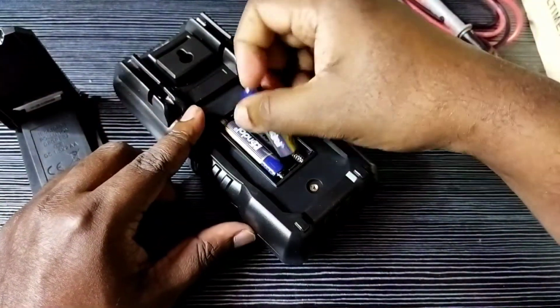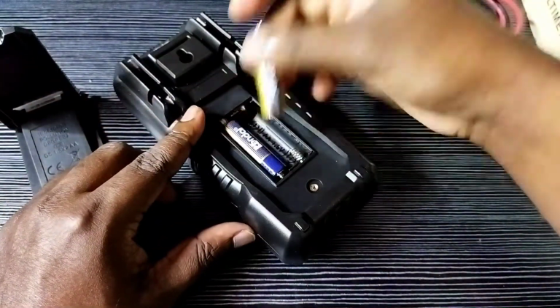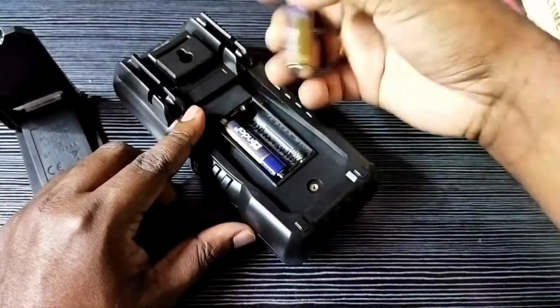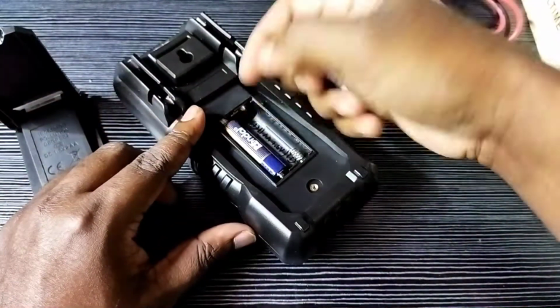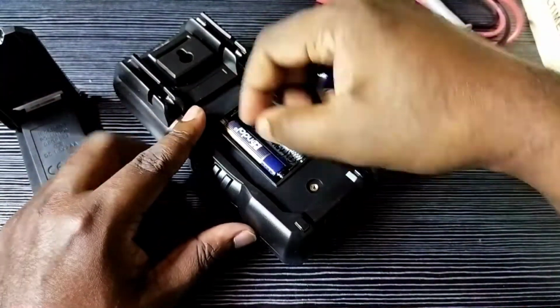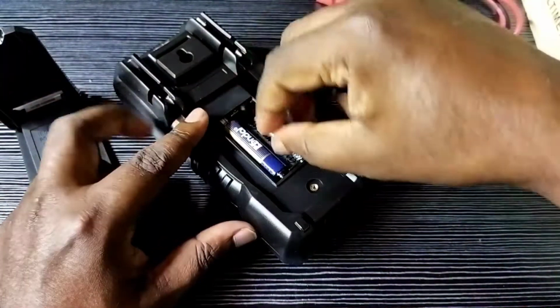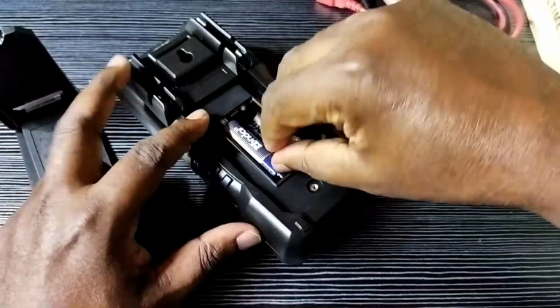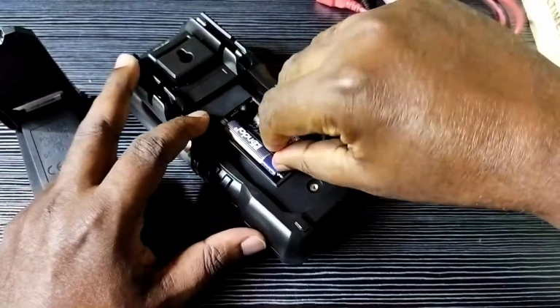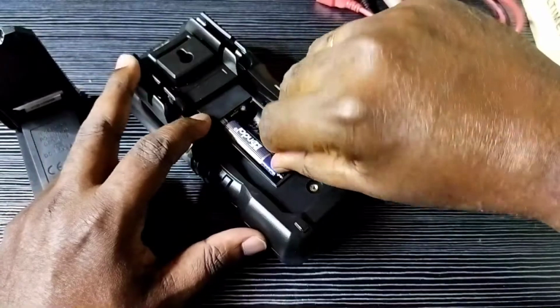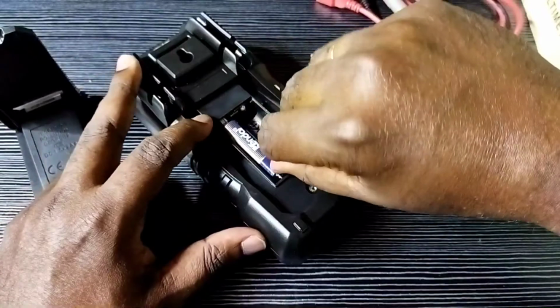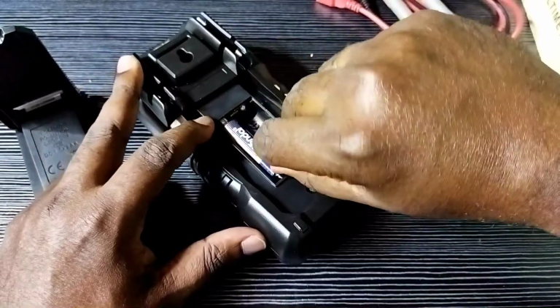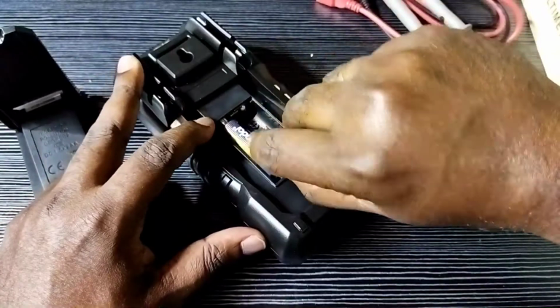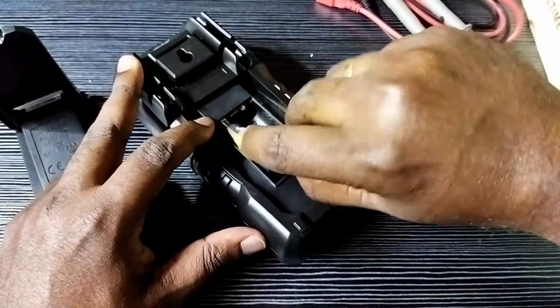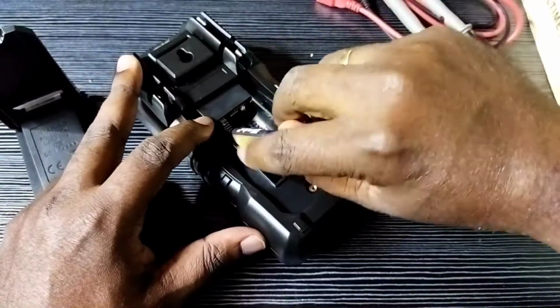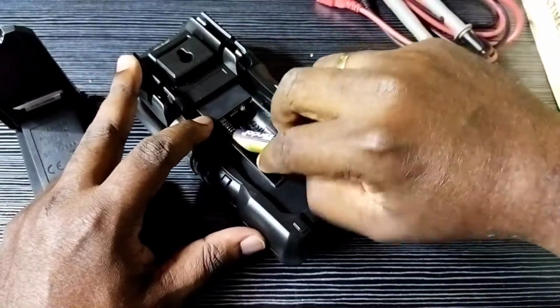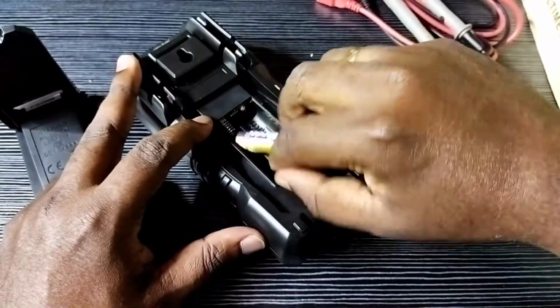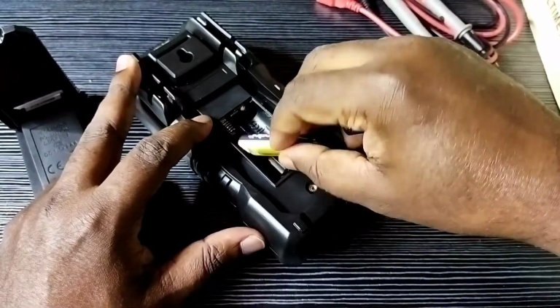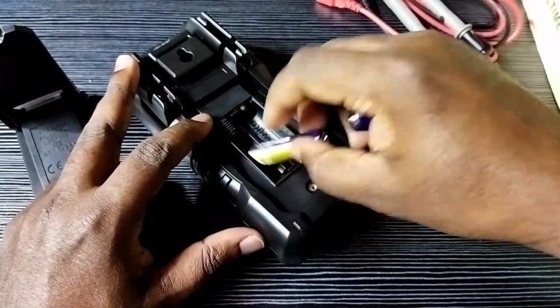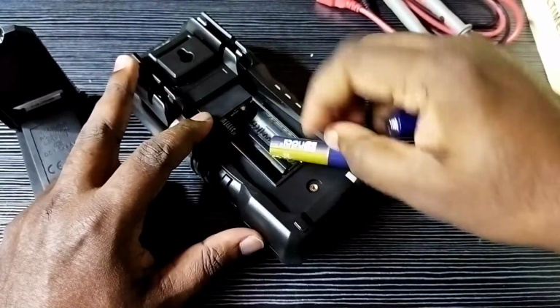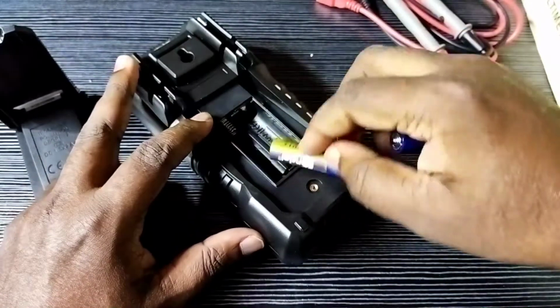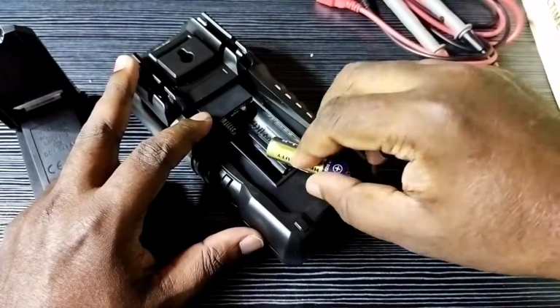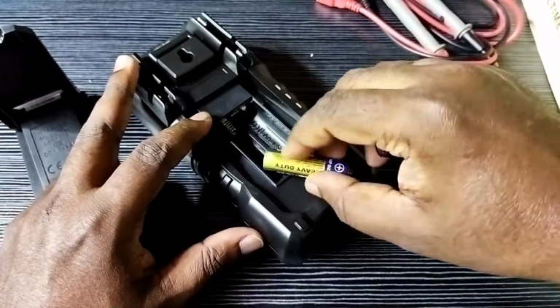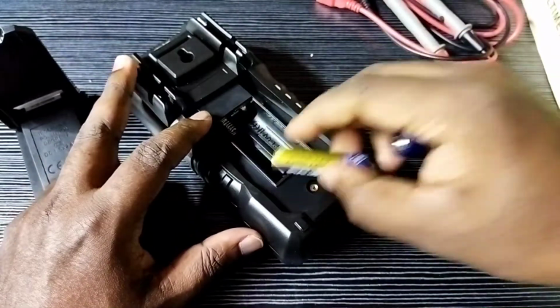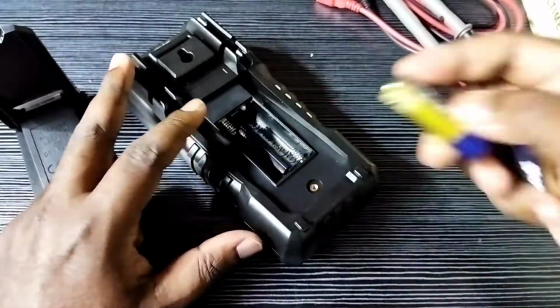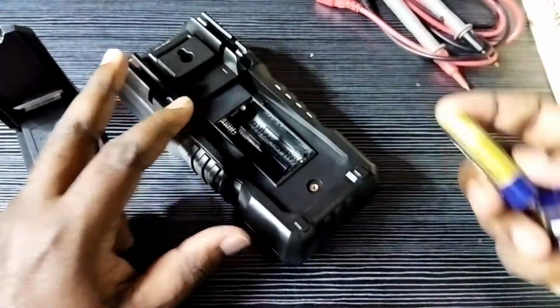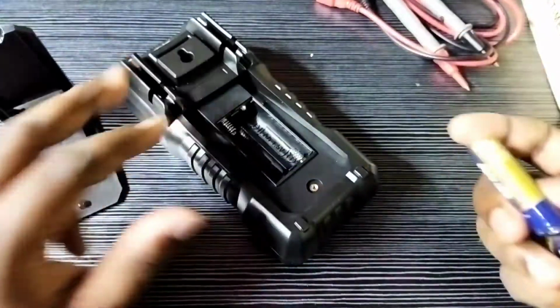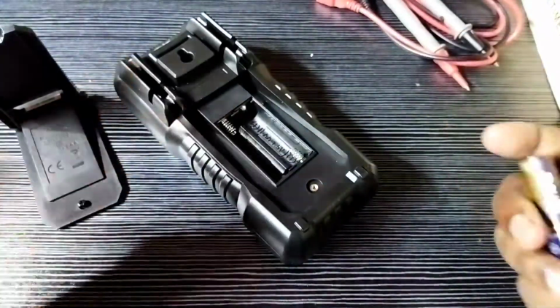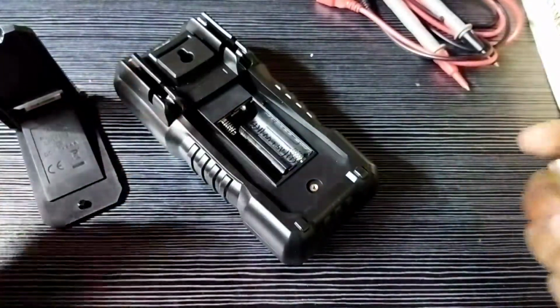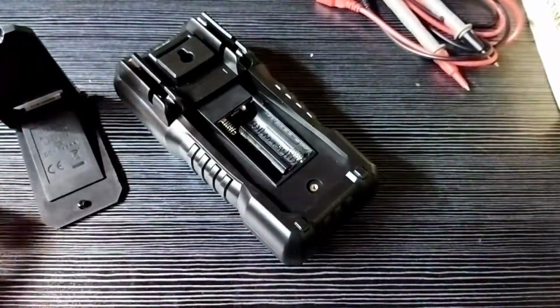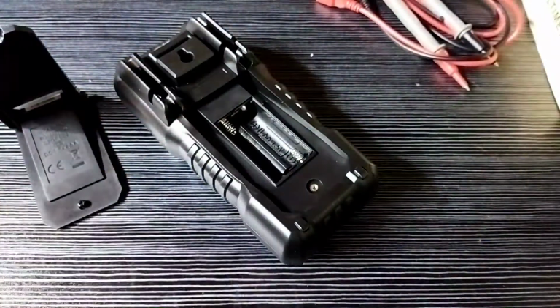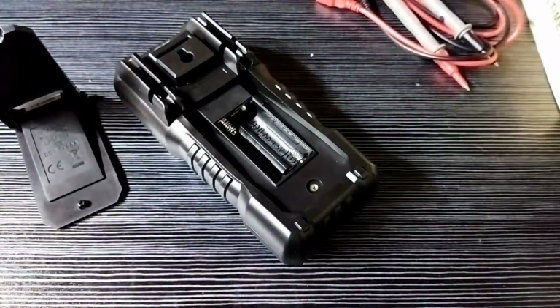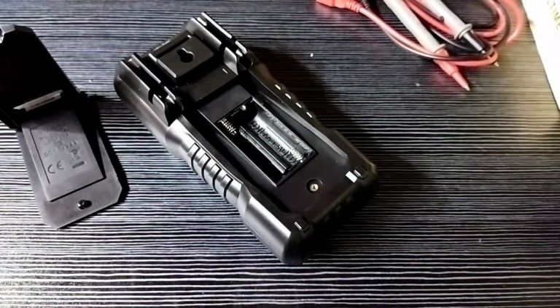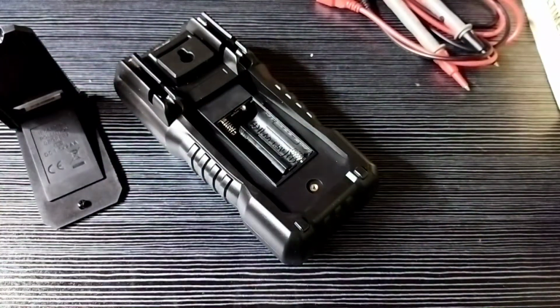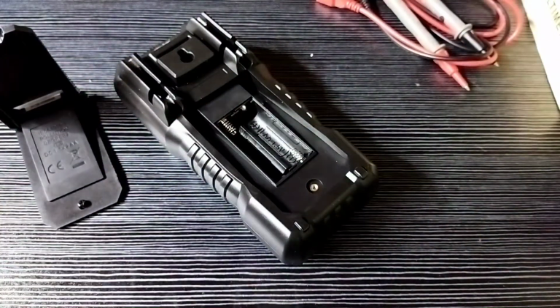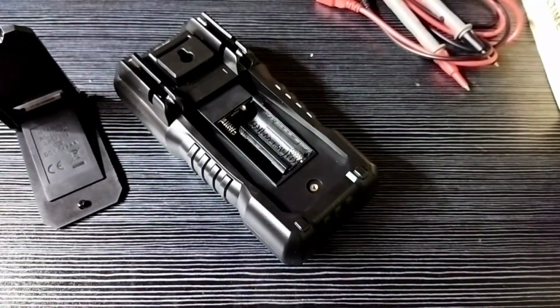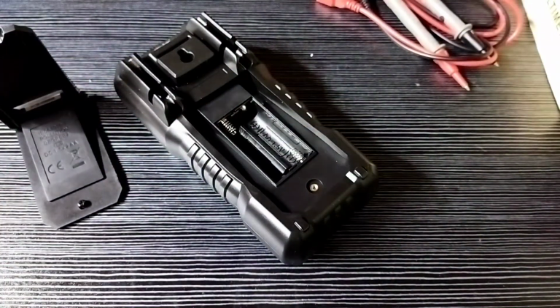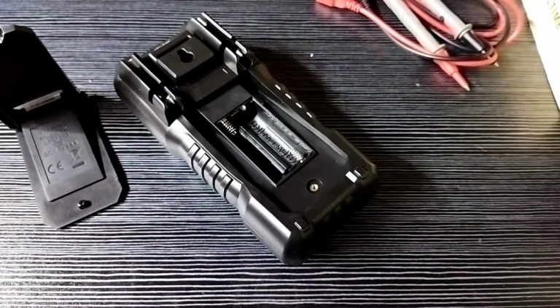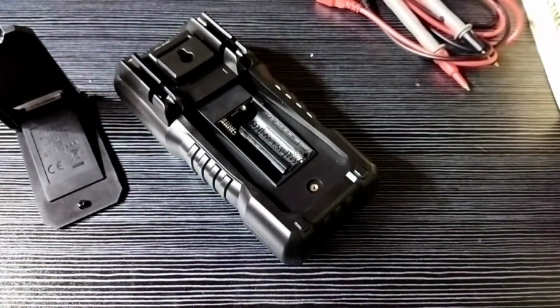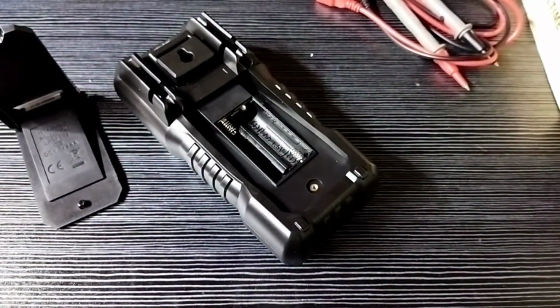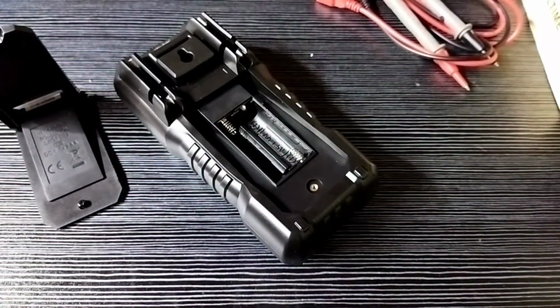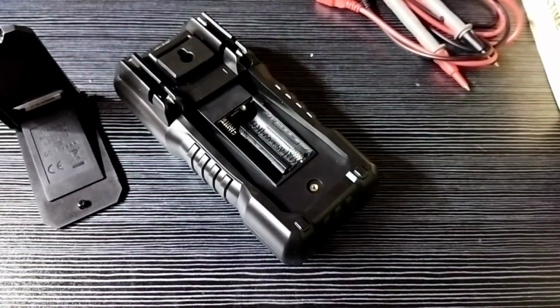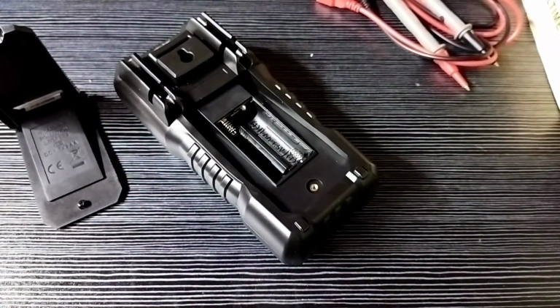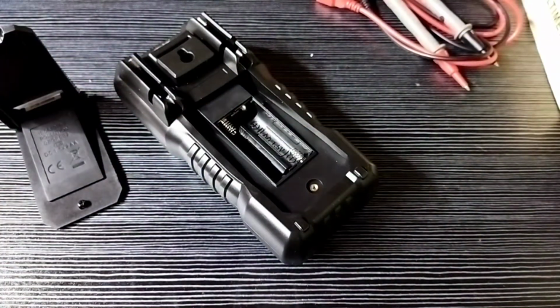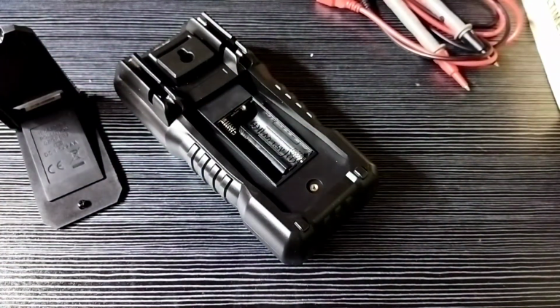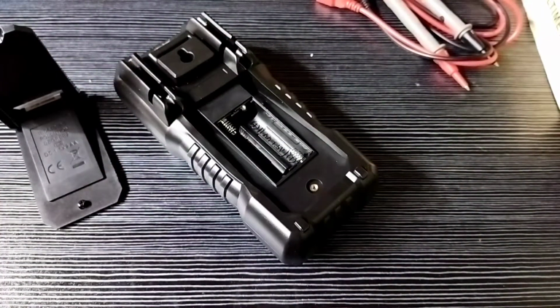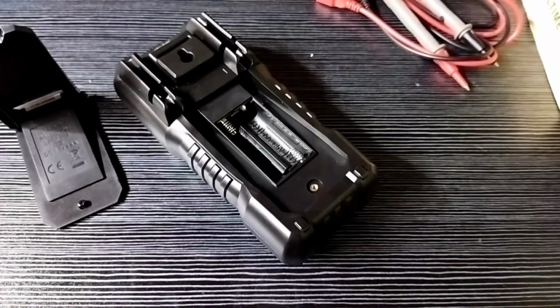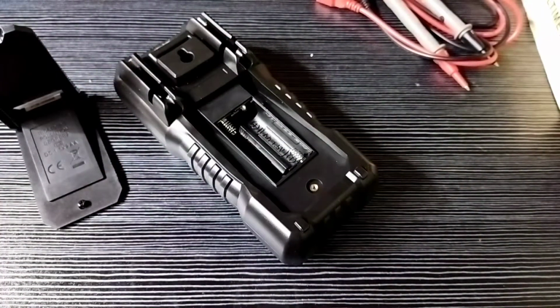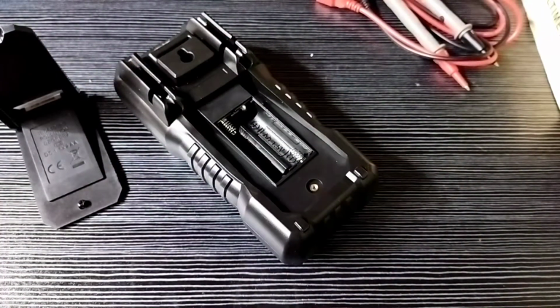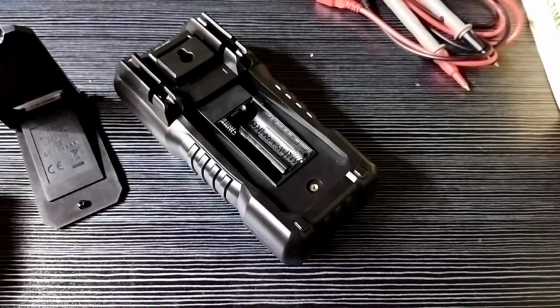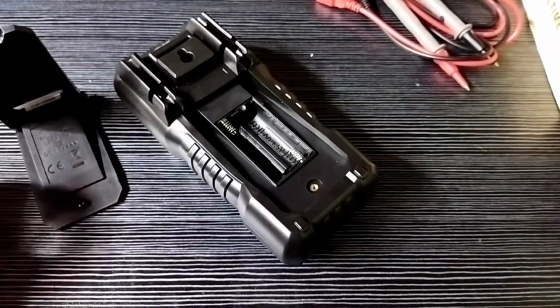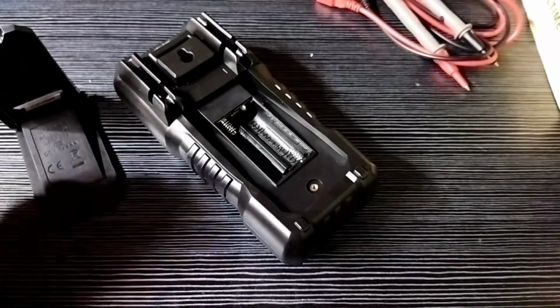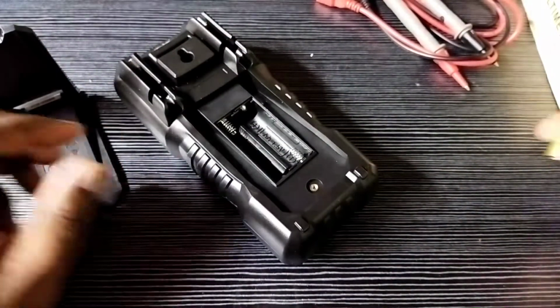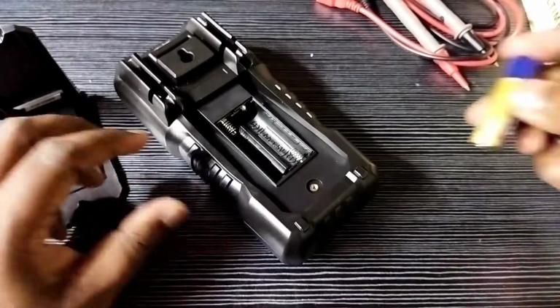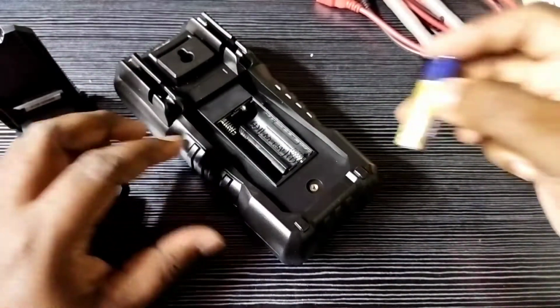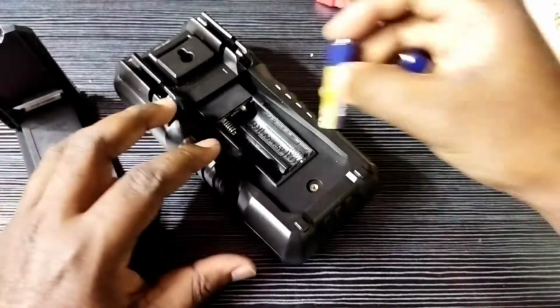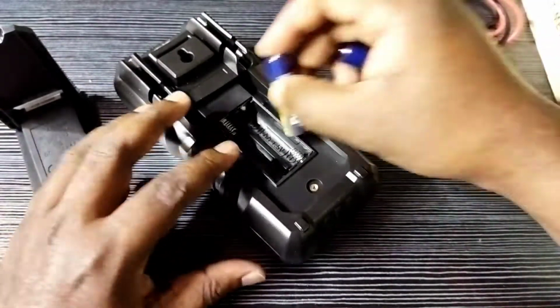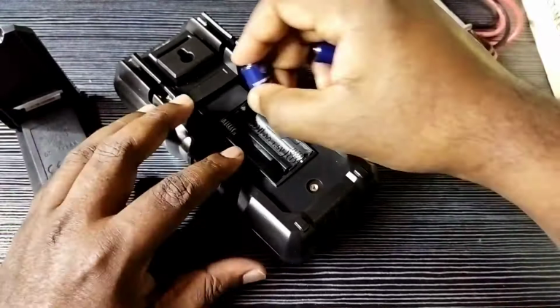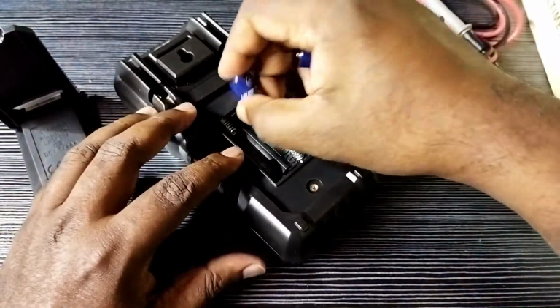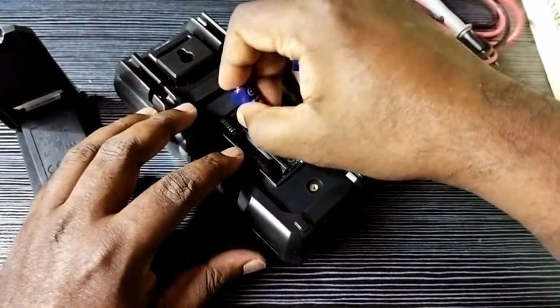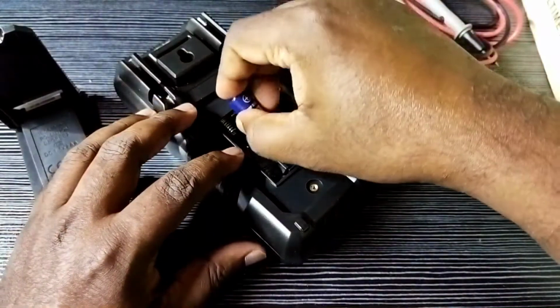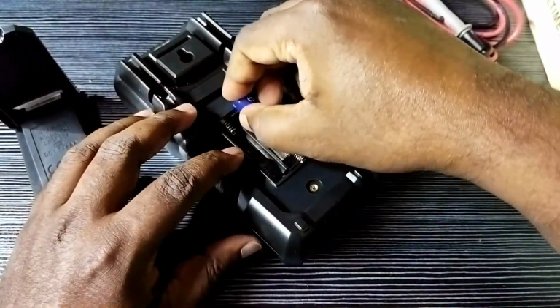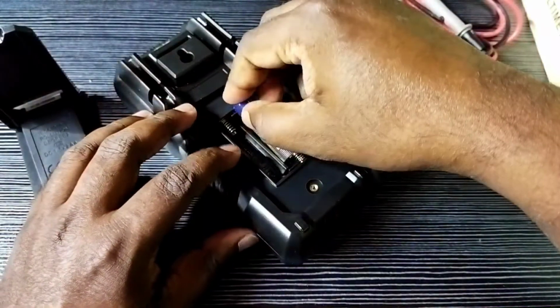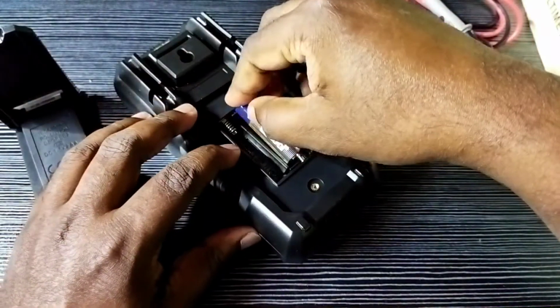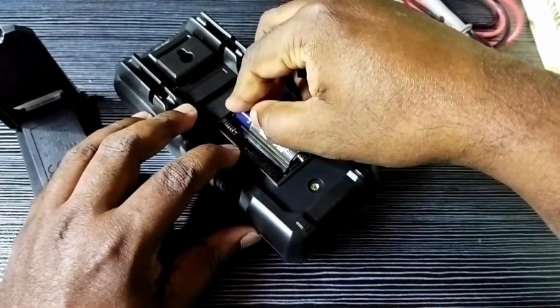So the first step is to replace the batteries — insert new batteries.